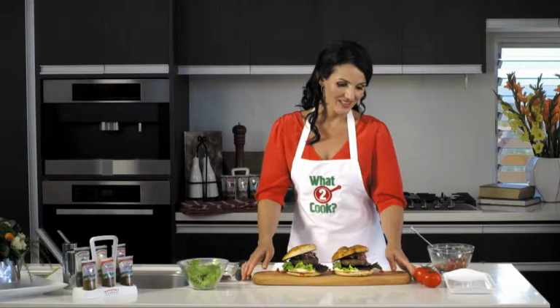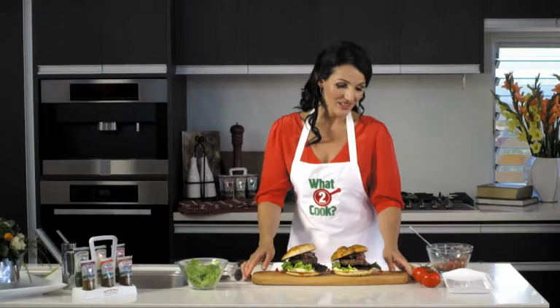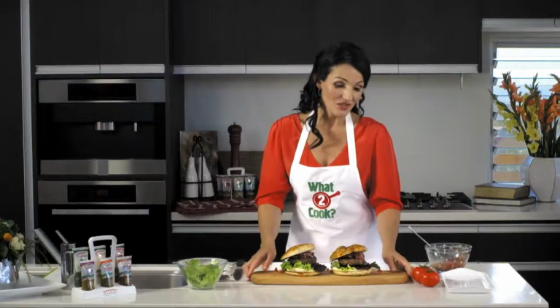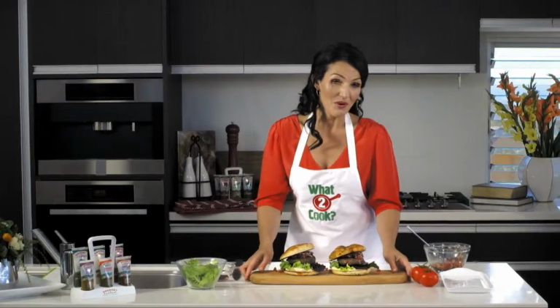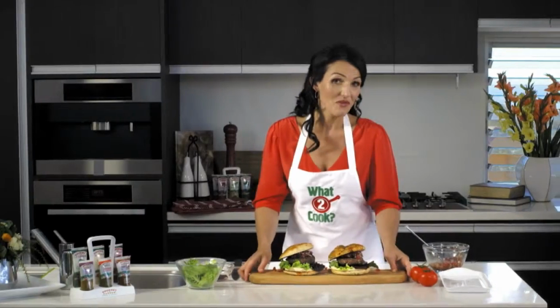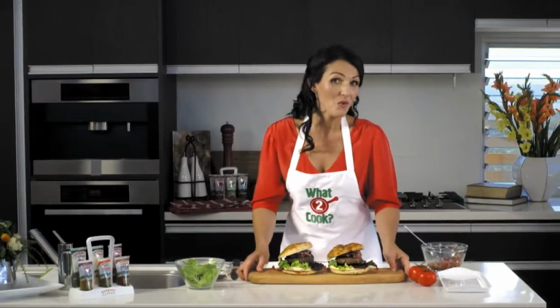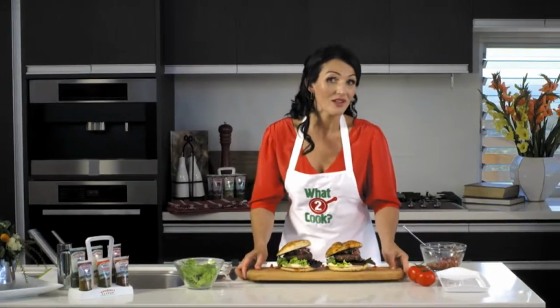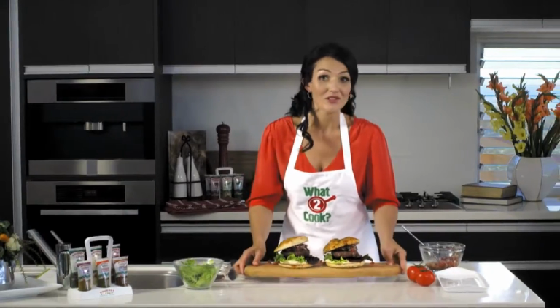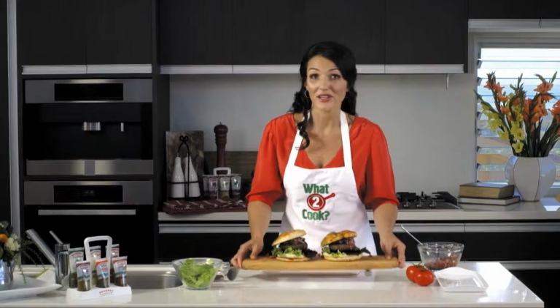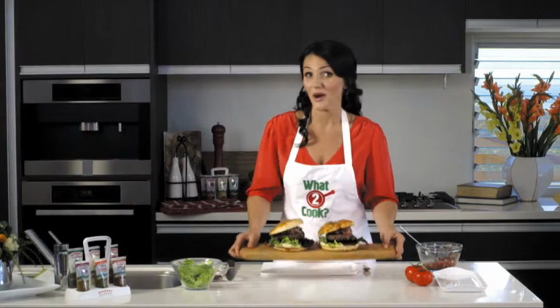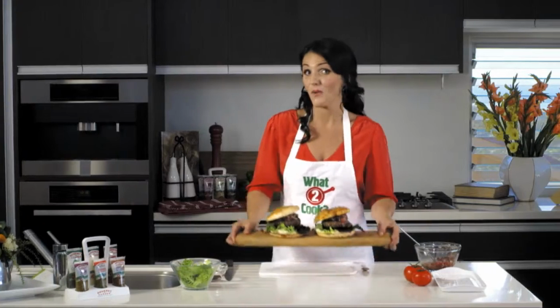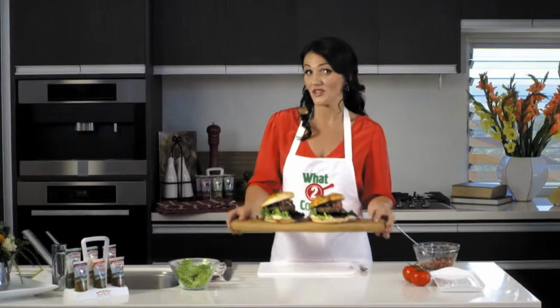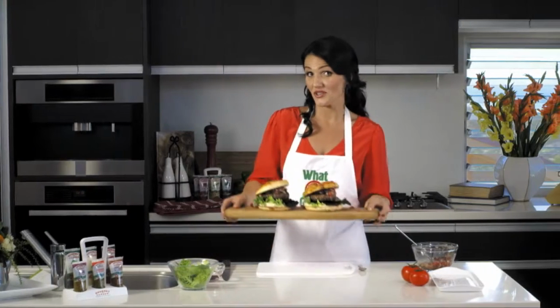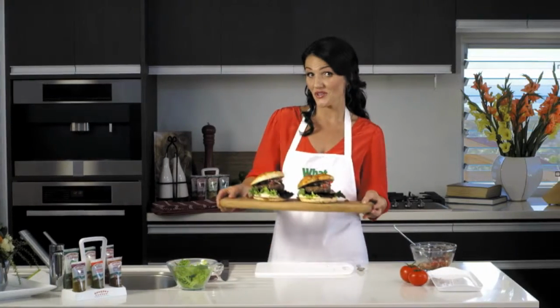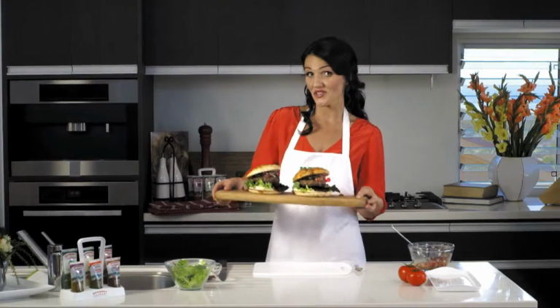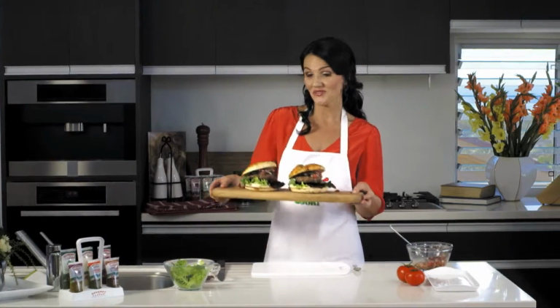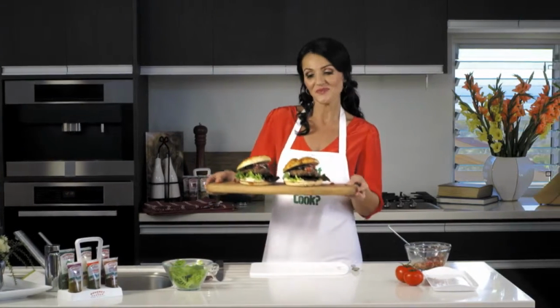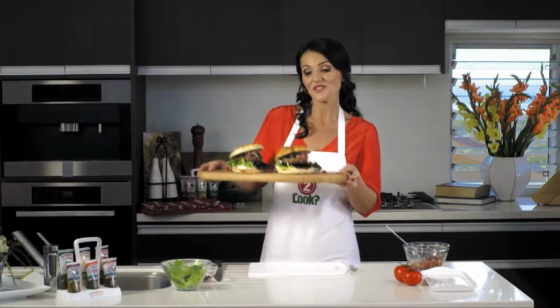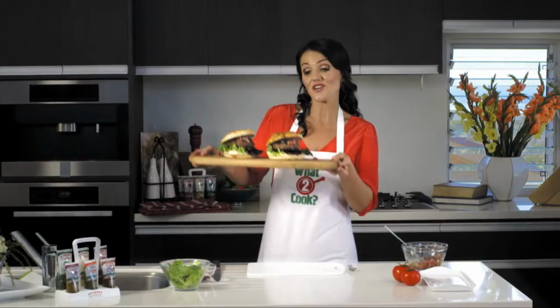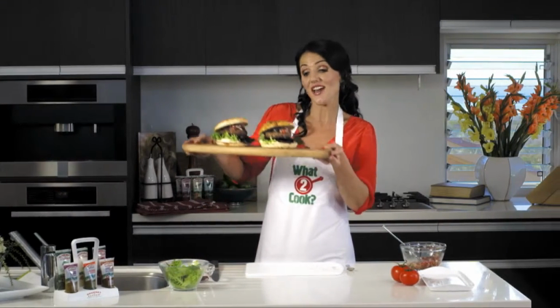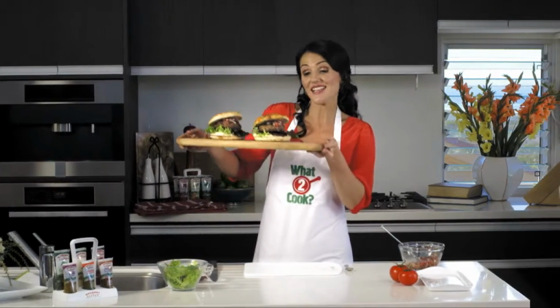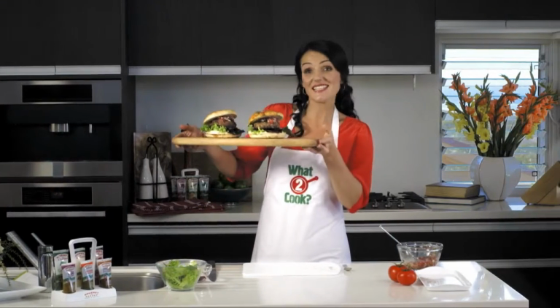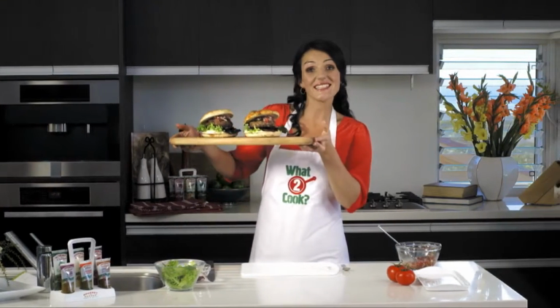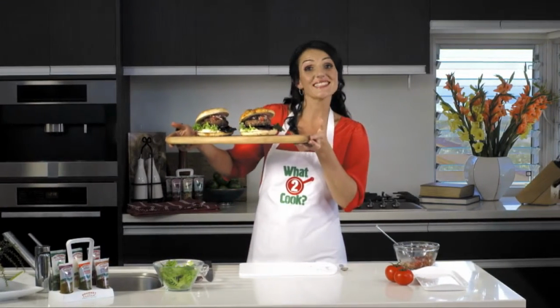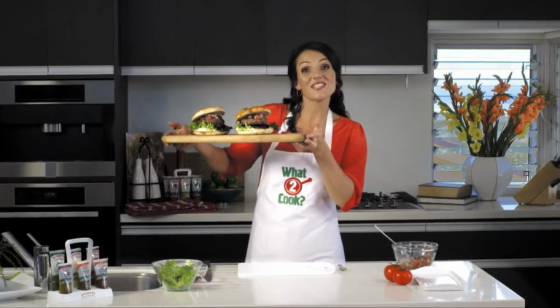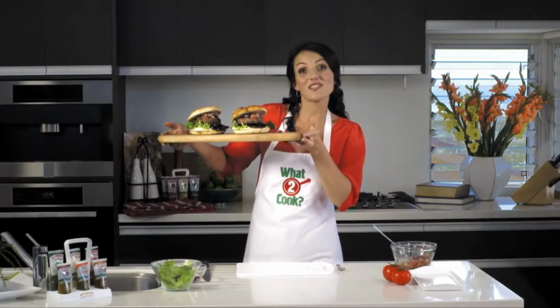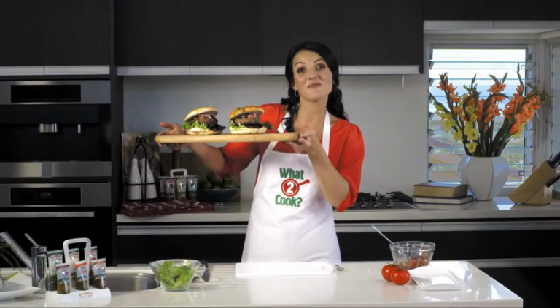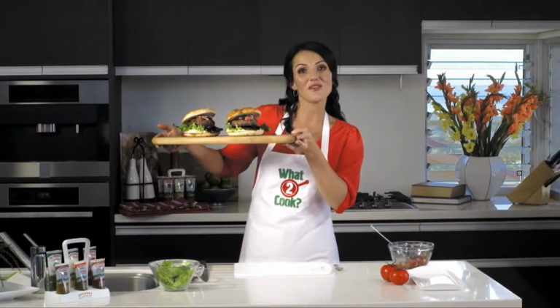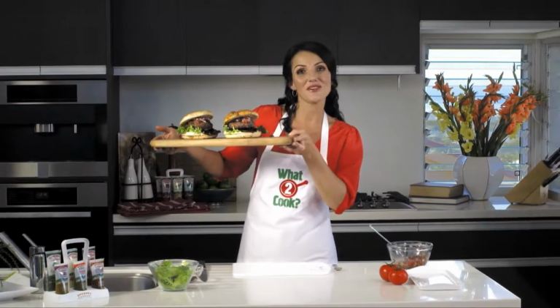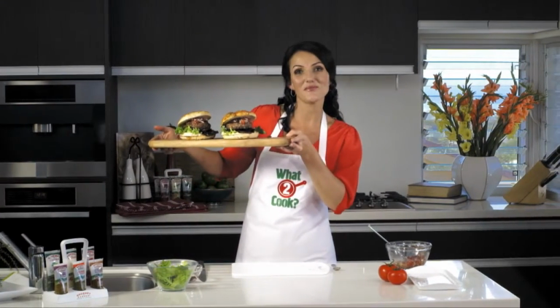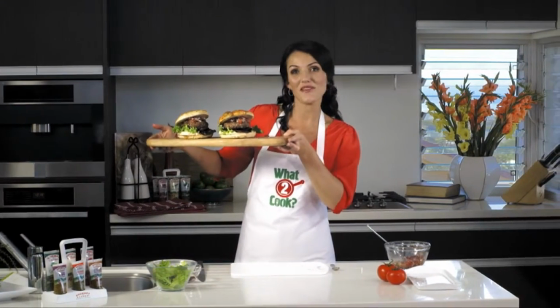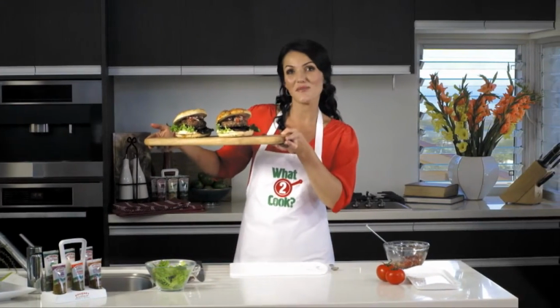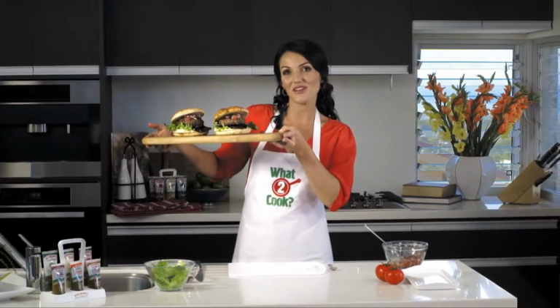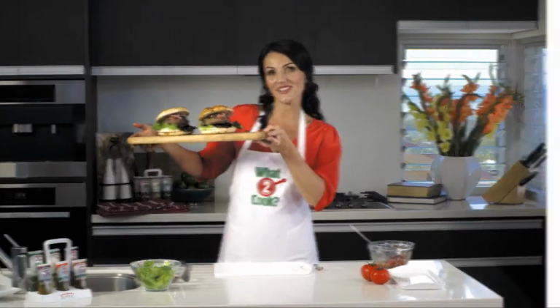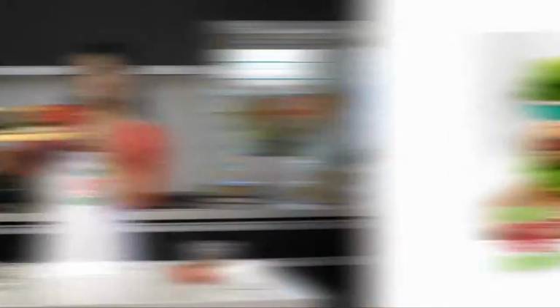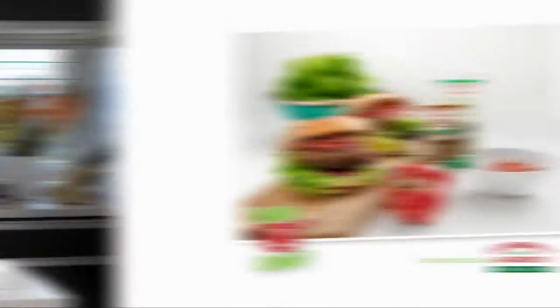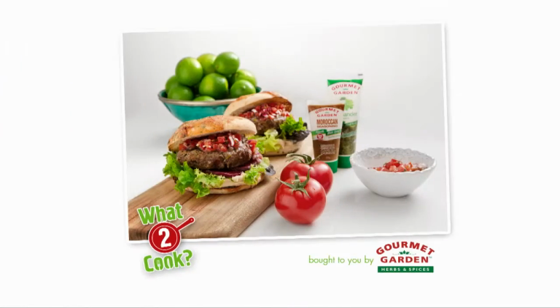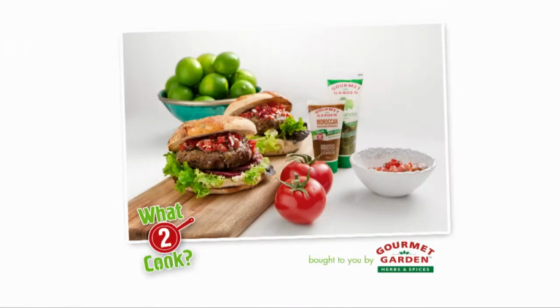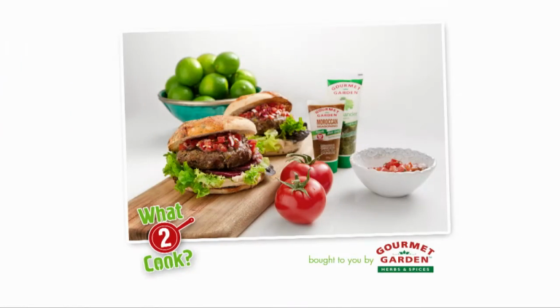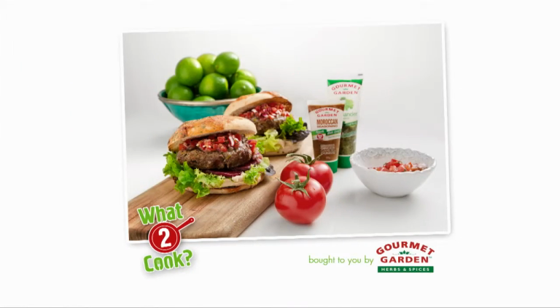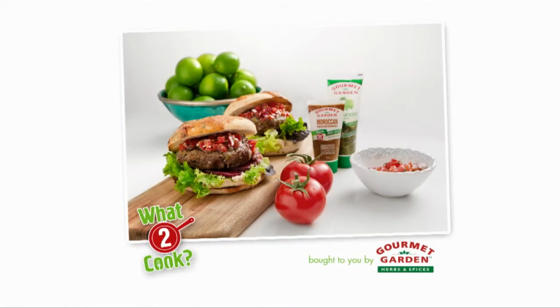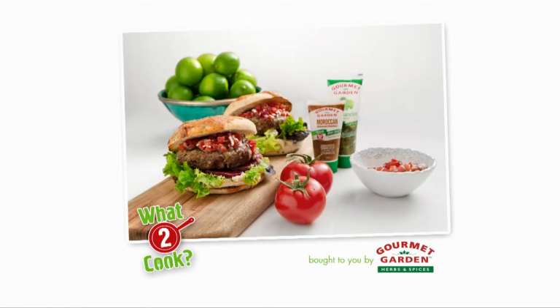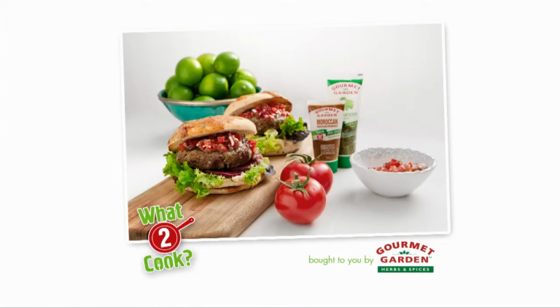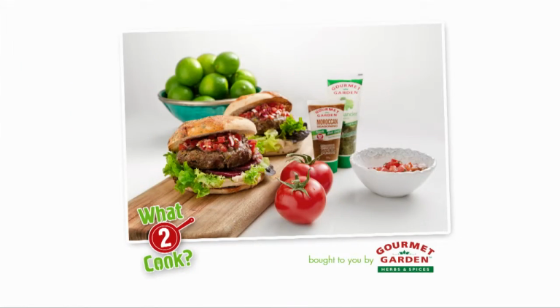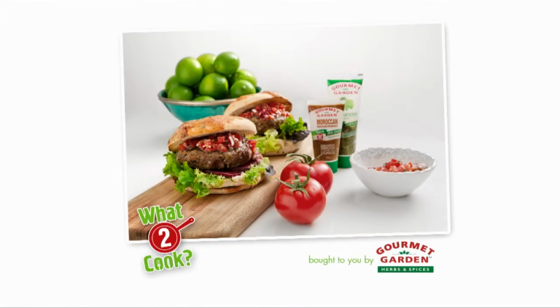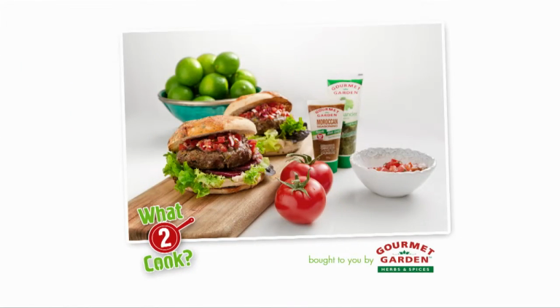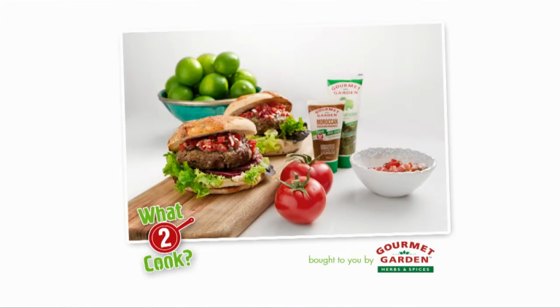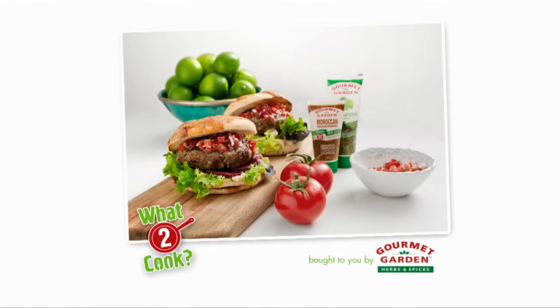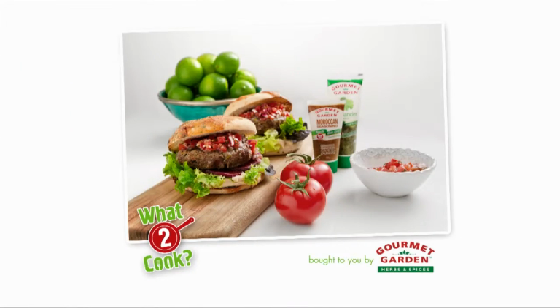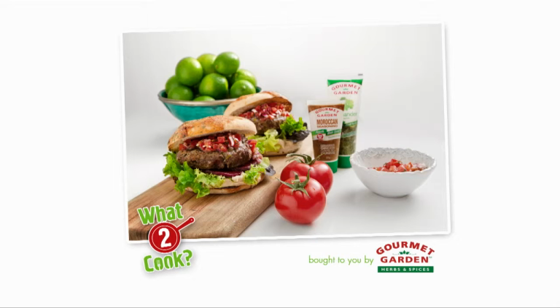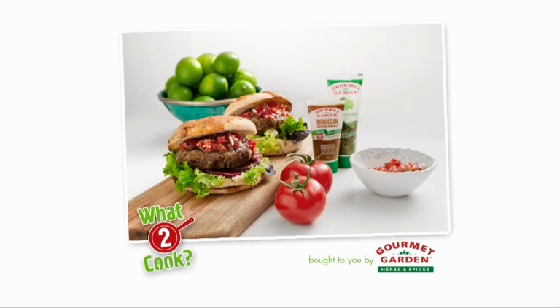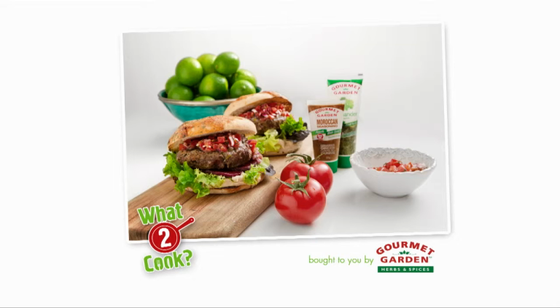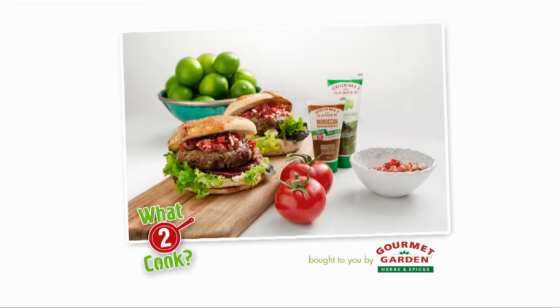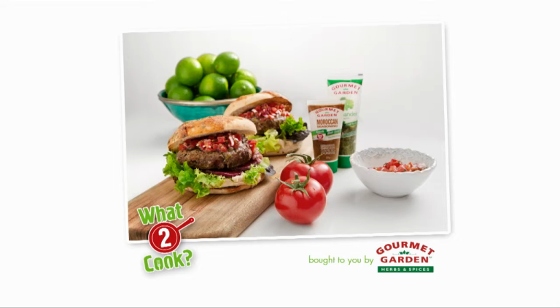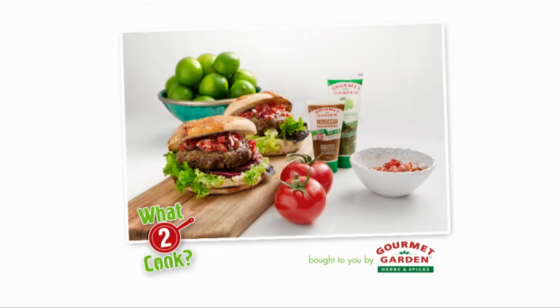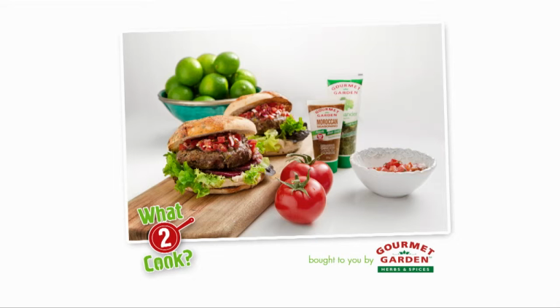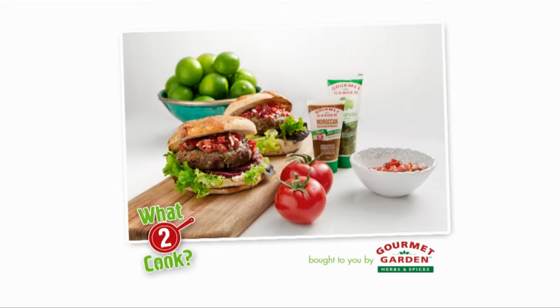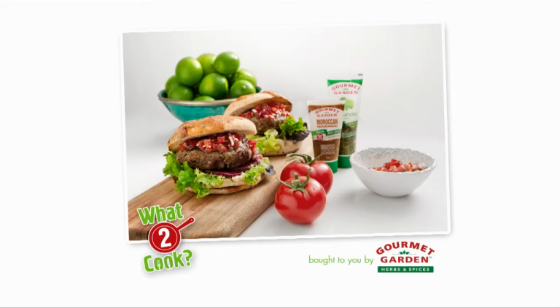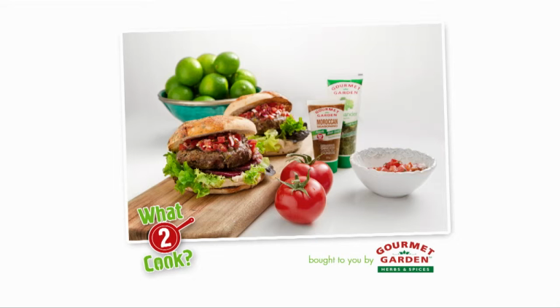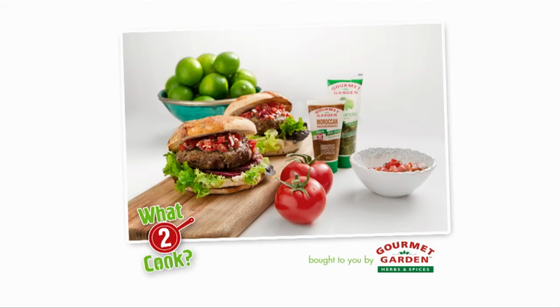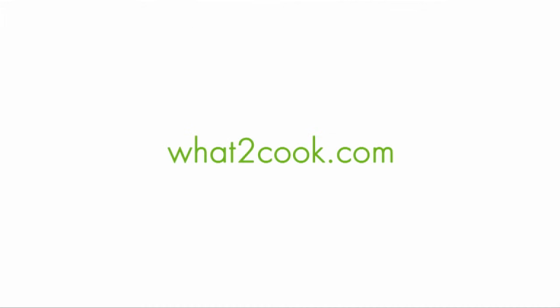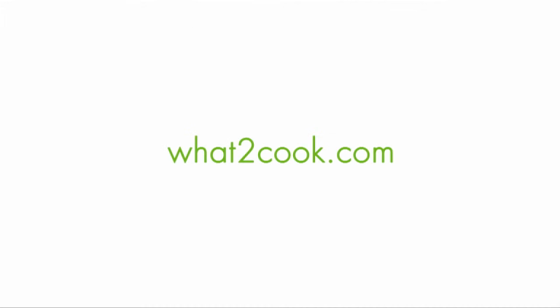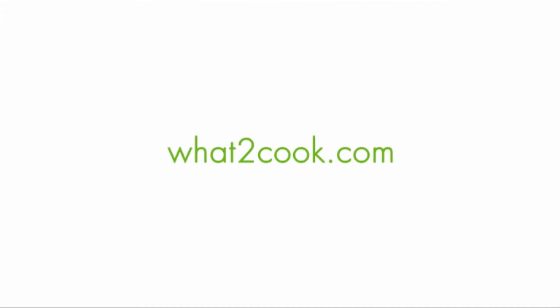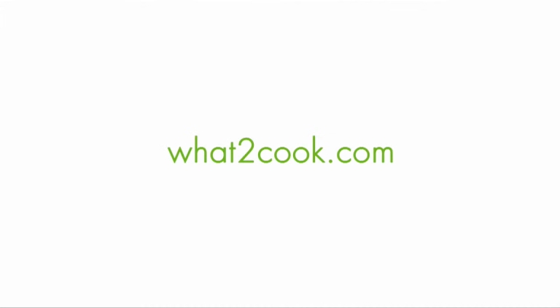So if you're wondering what to cook, try these delicious Moroccan beef burgers. For more everyday ideas, head to whattocook.com.